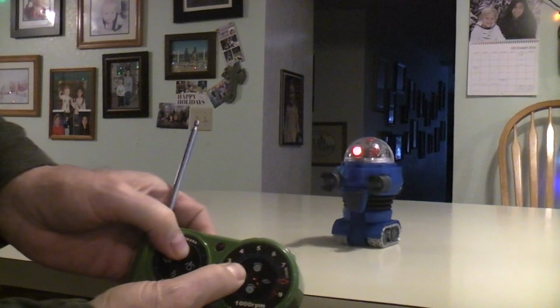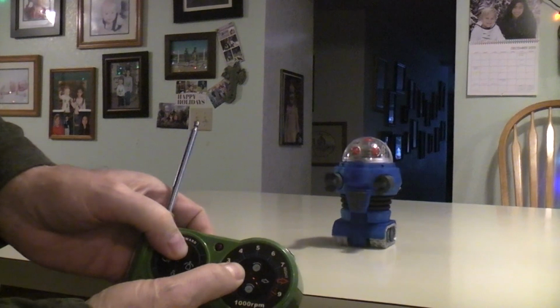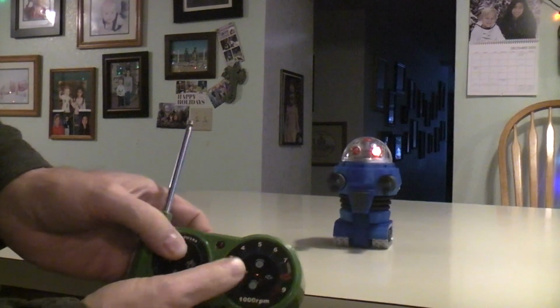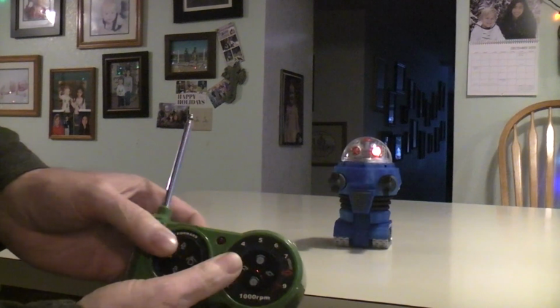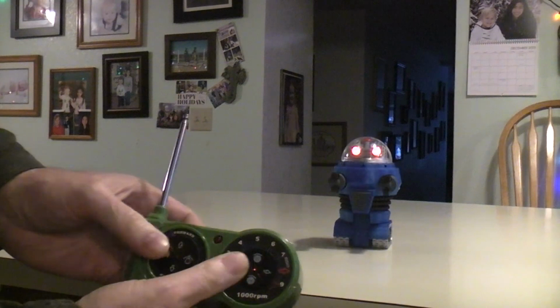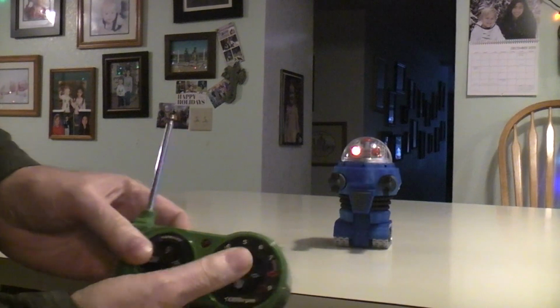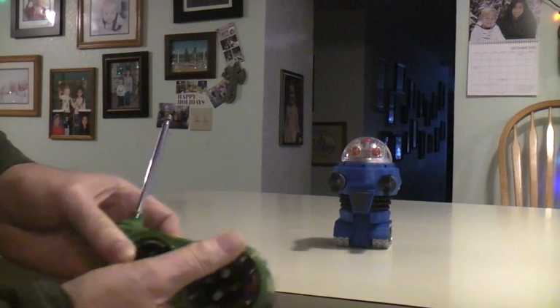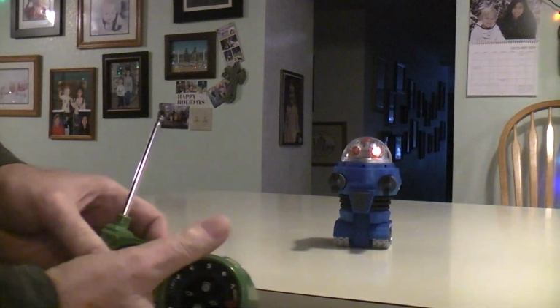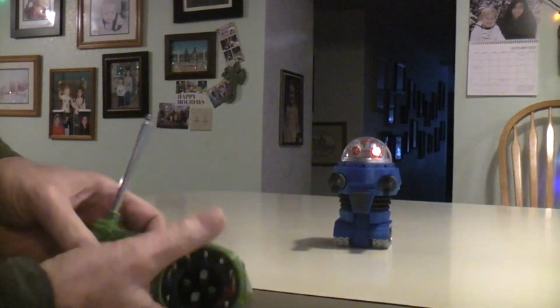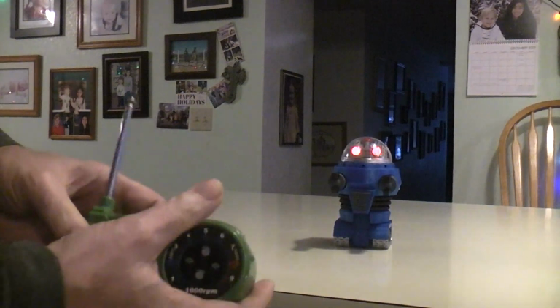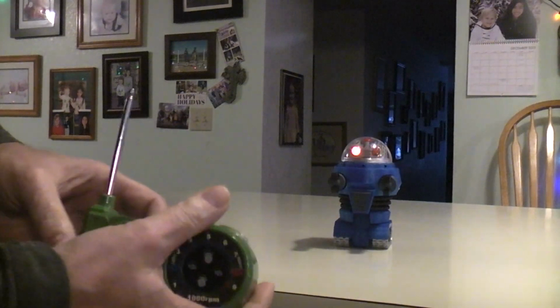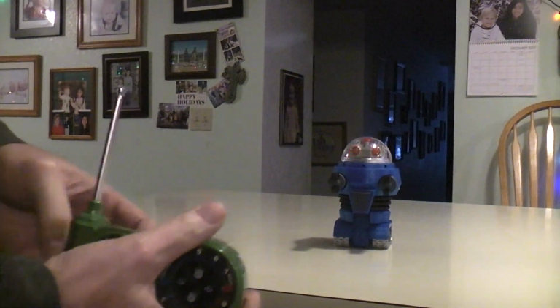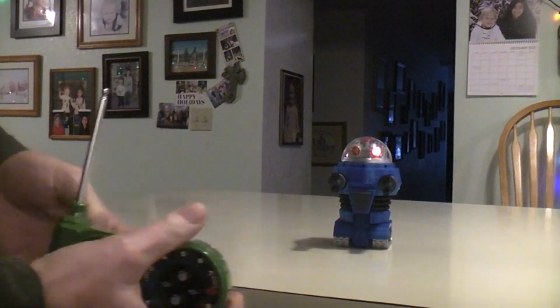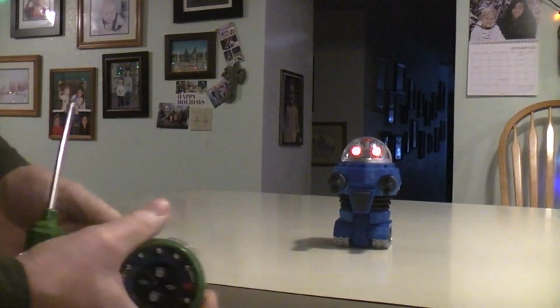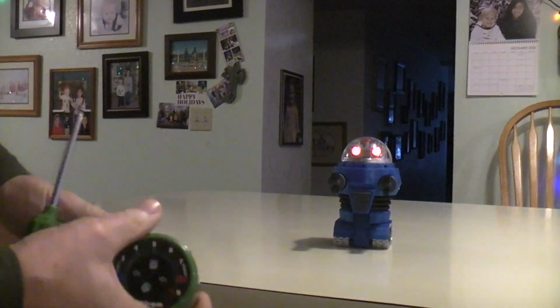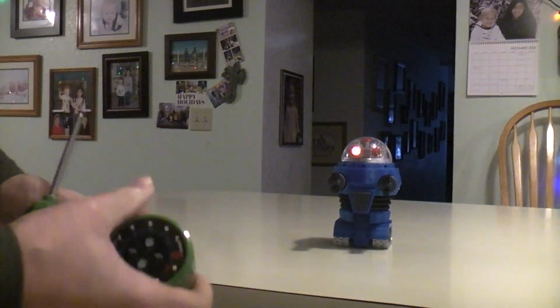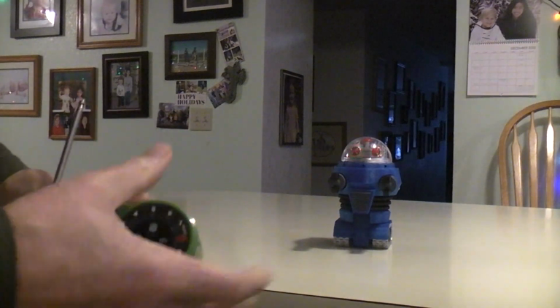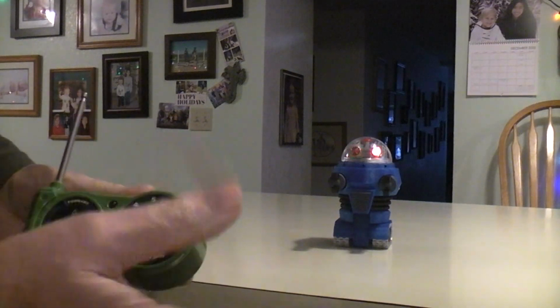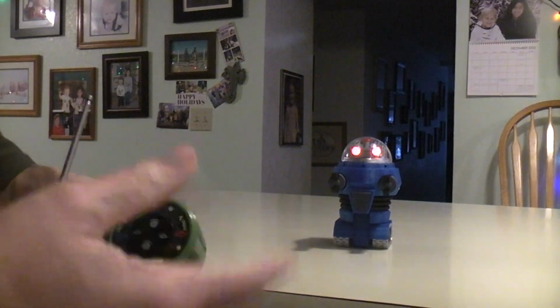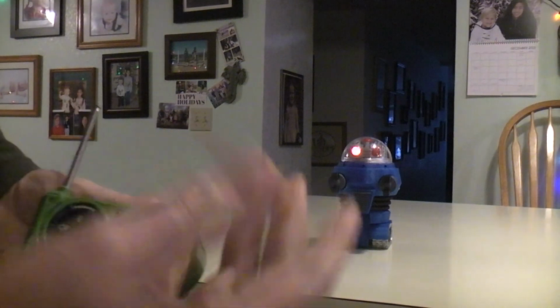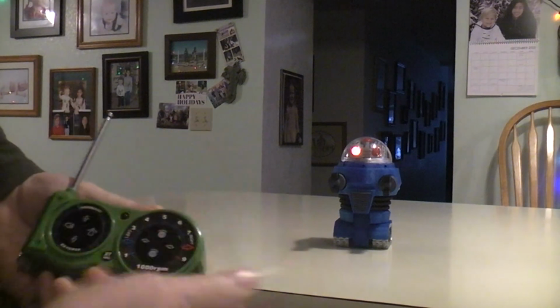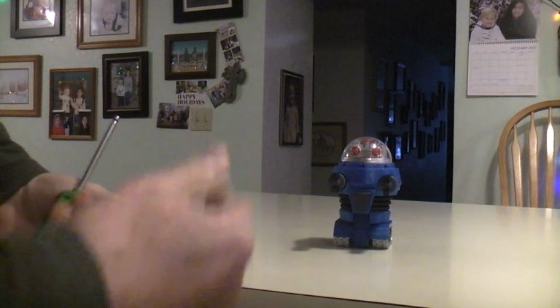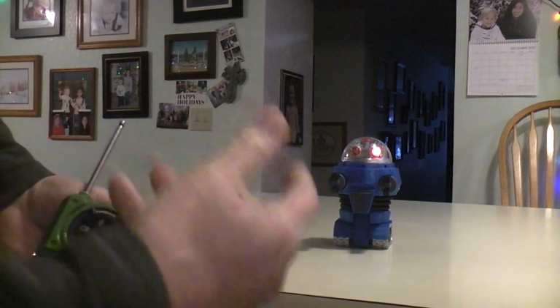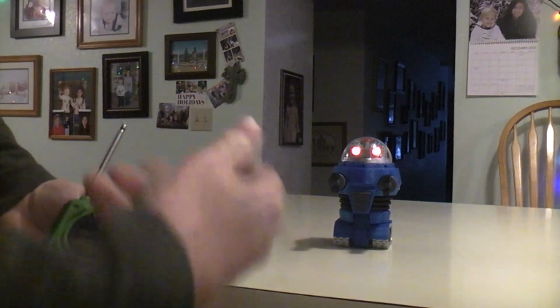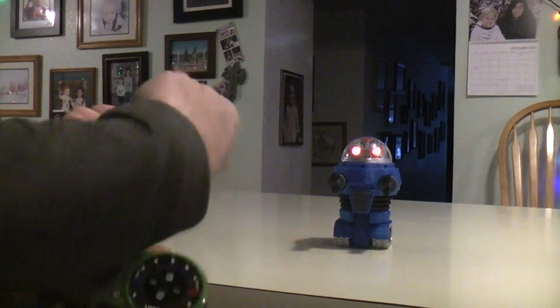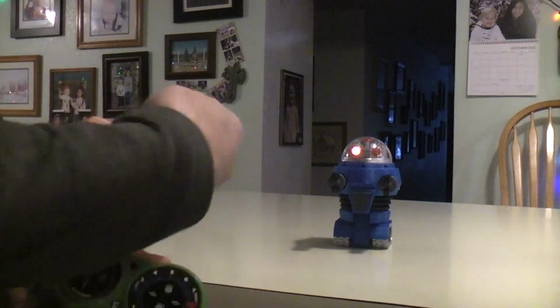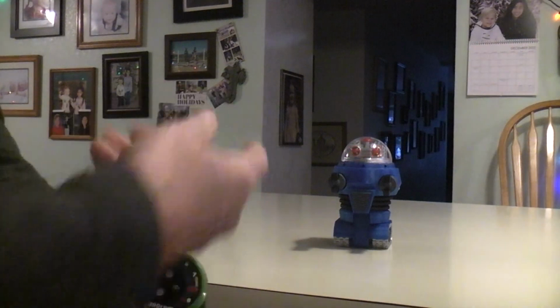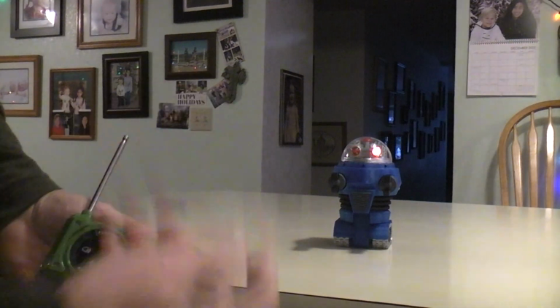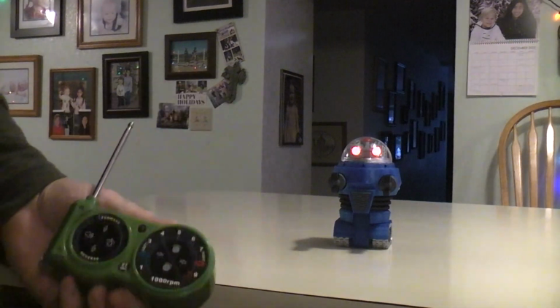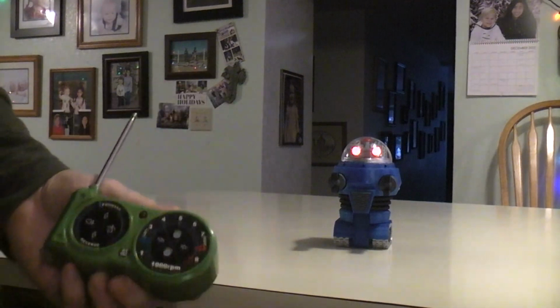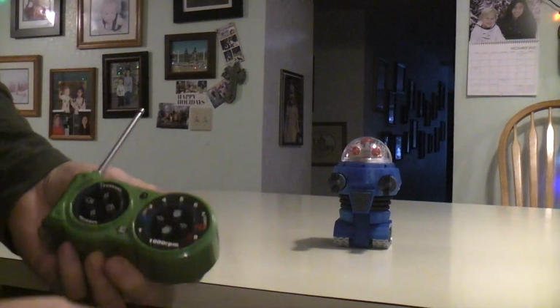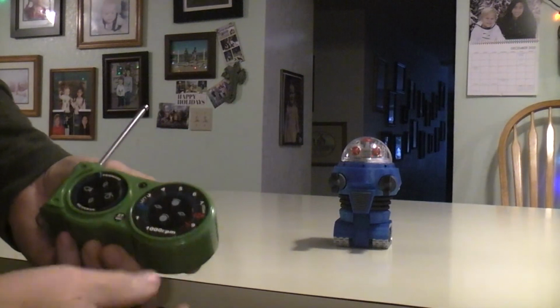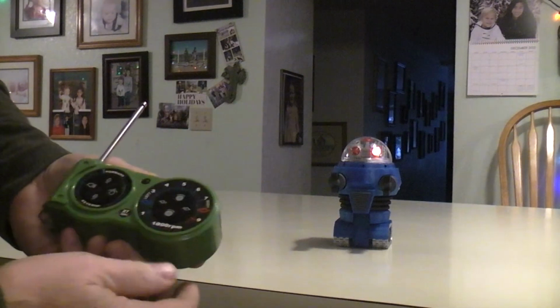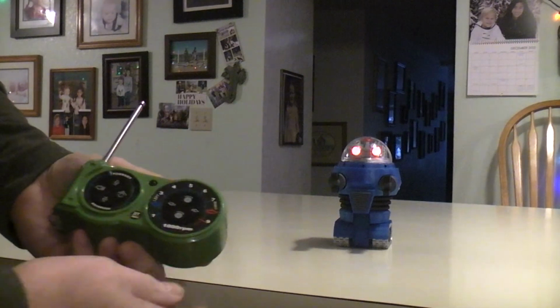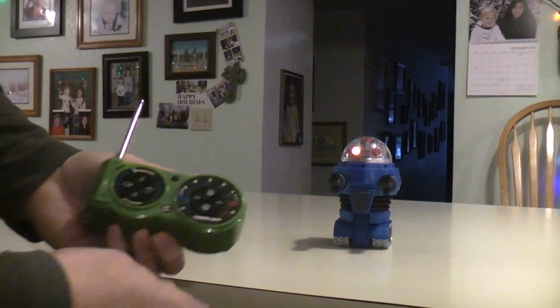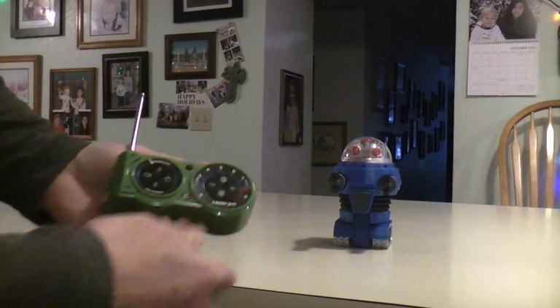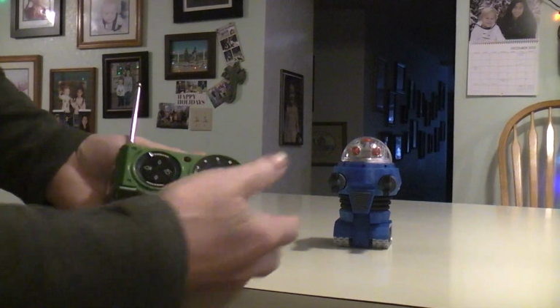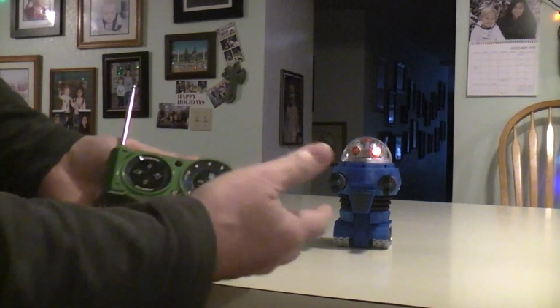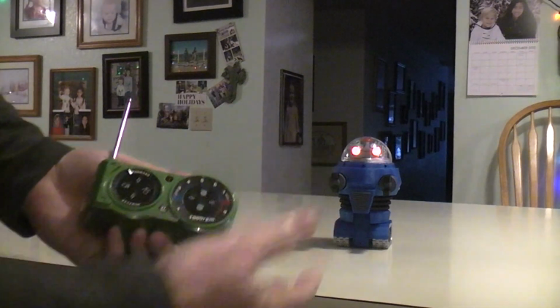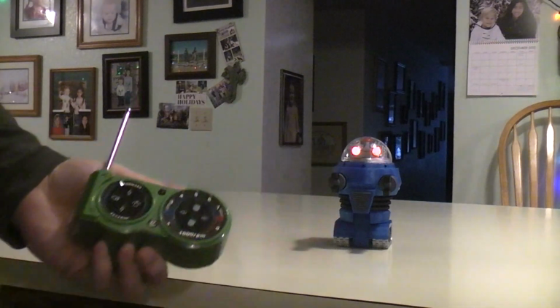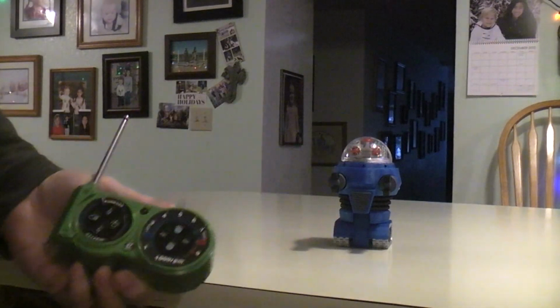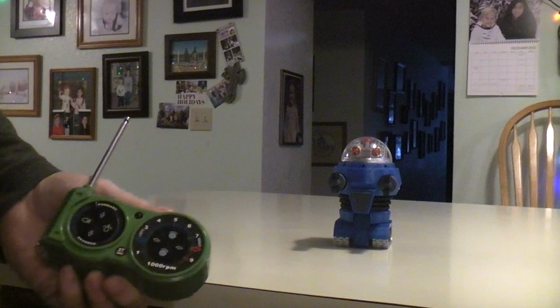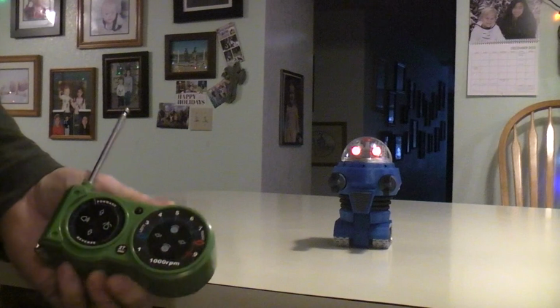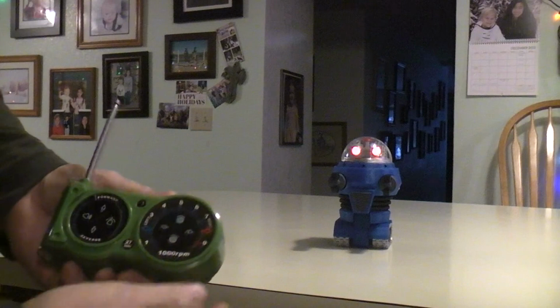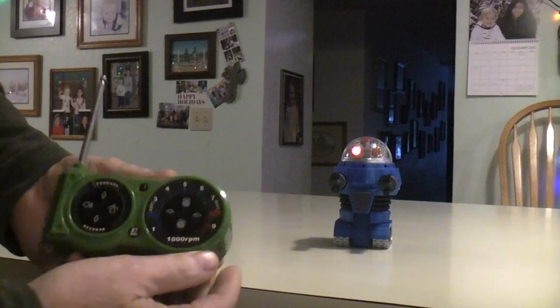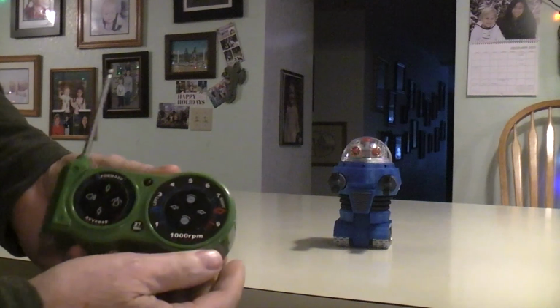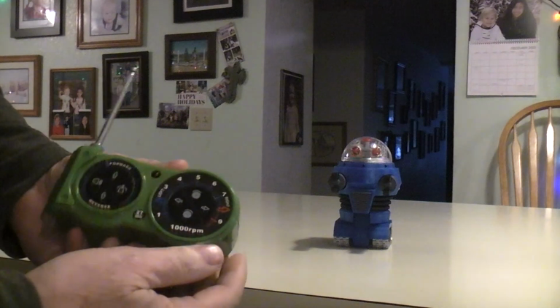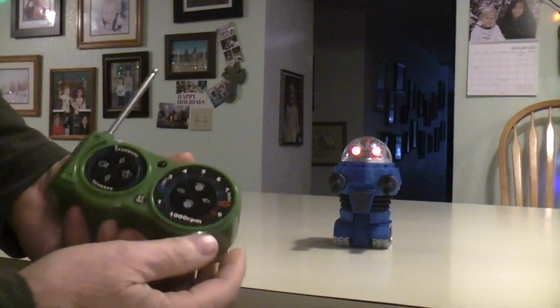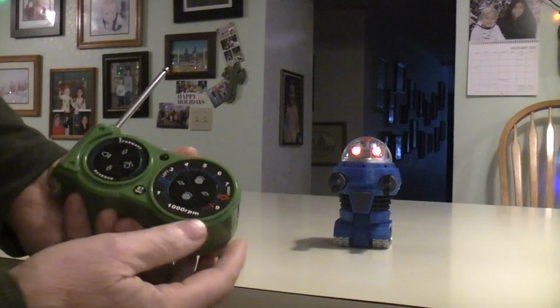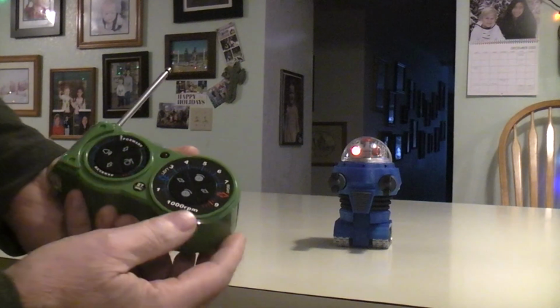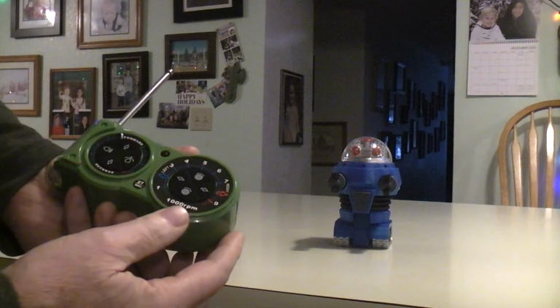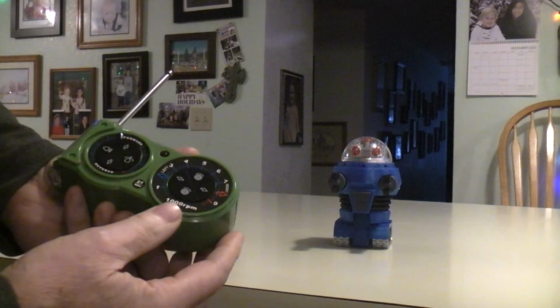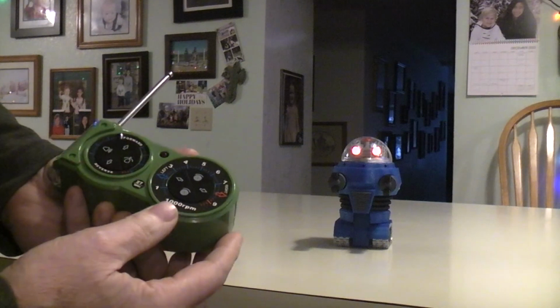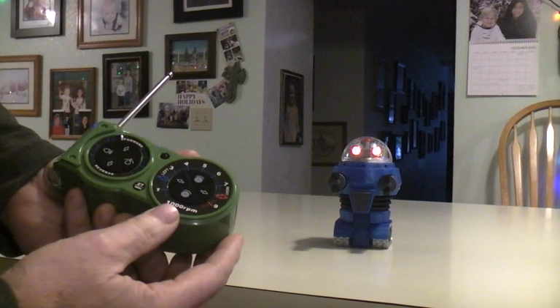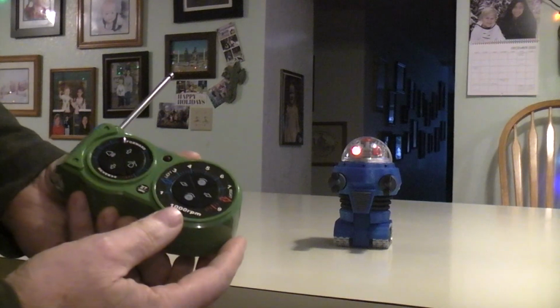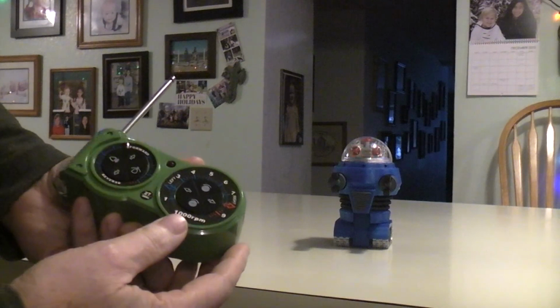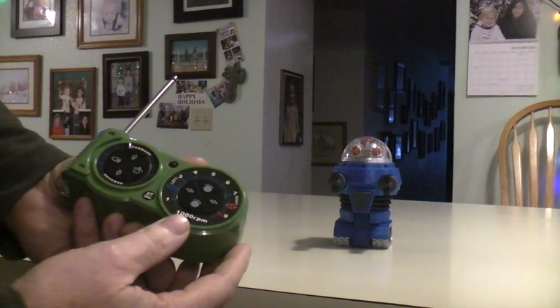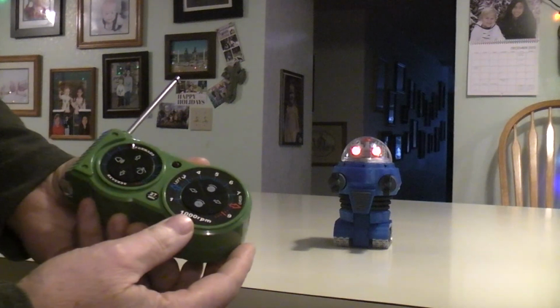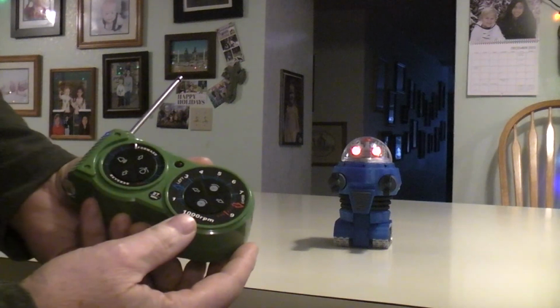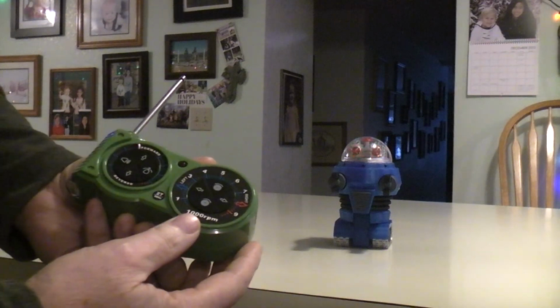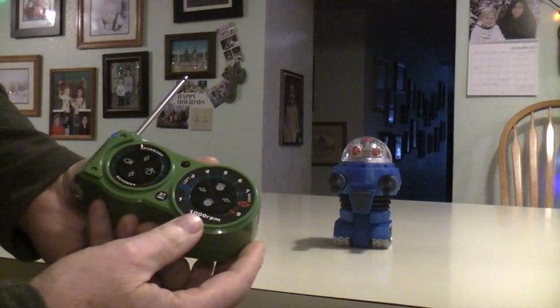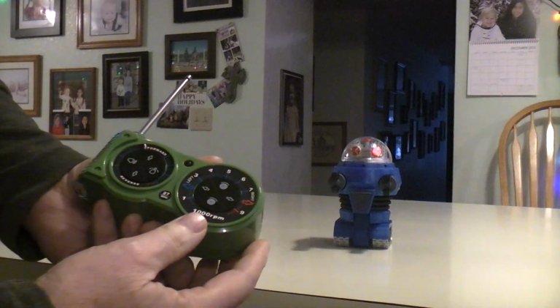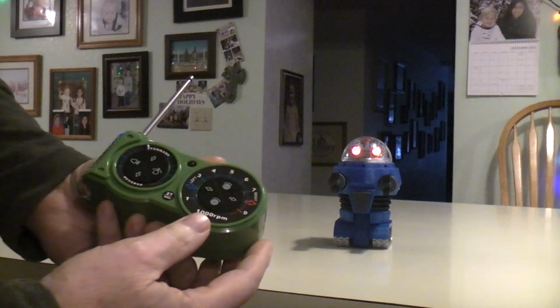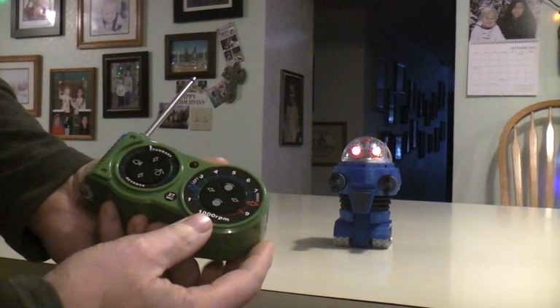All that squeaking sound that you hear is actually coming from the speaker. The tracks and motors themselves don't really make any sound.